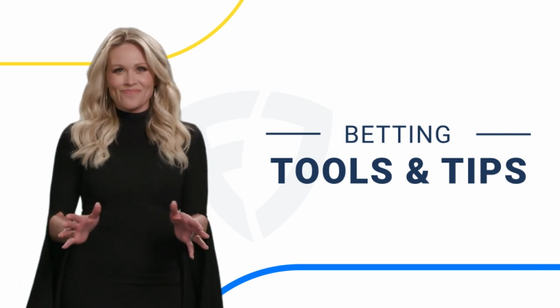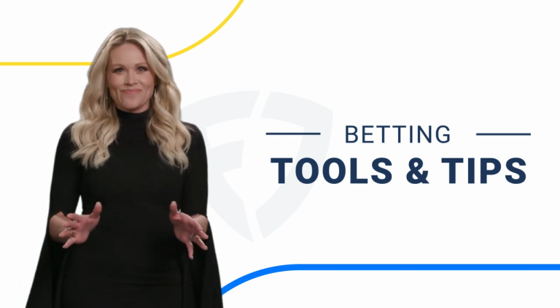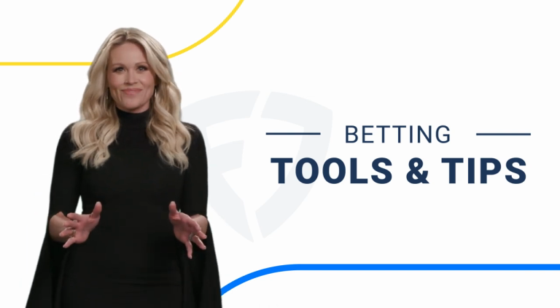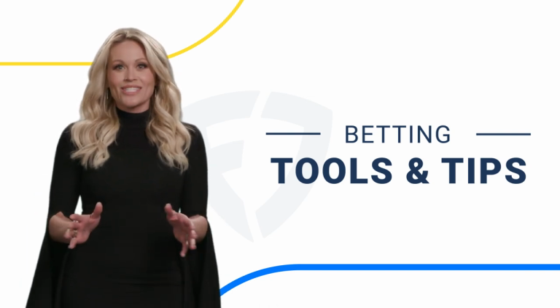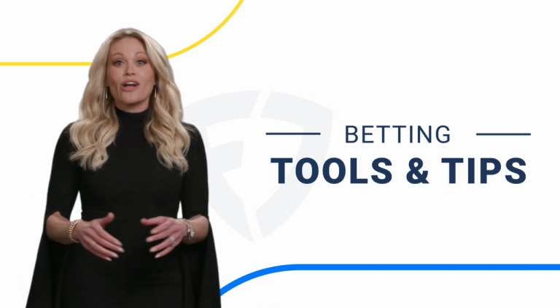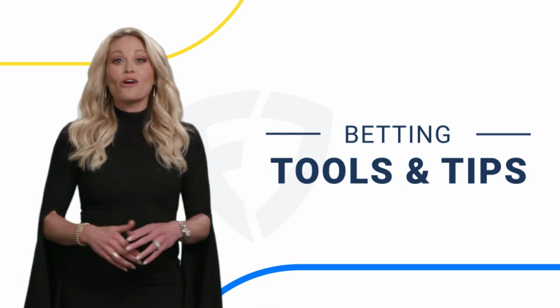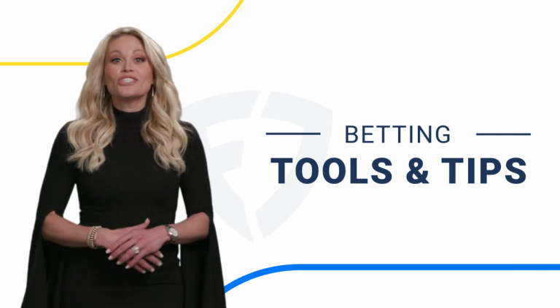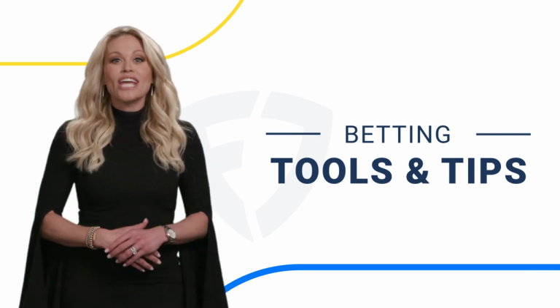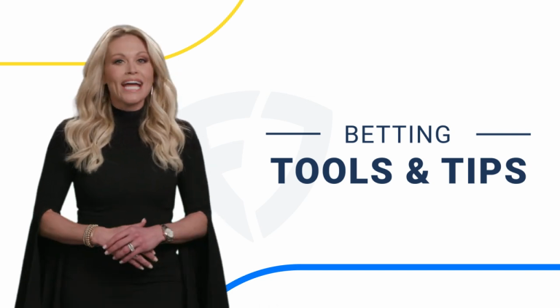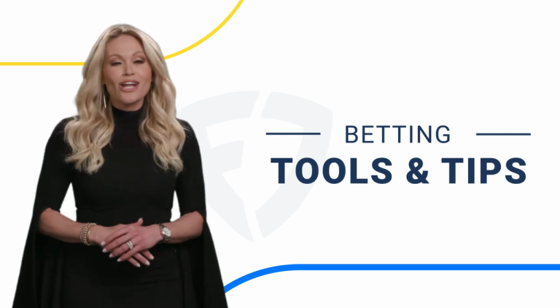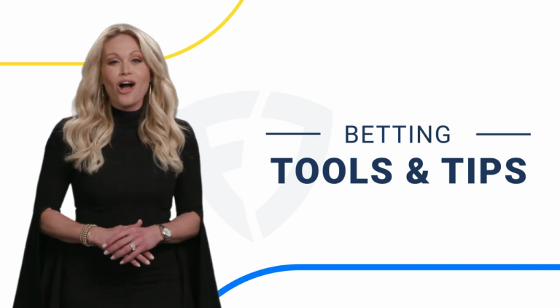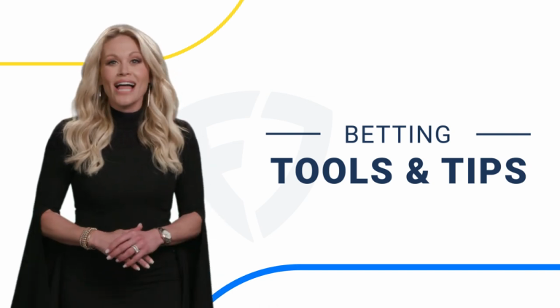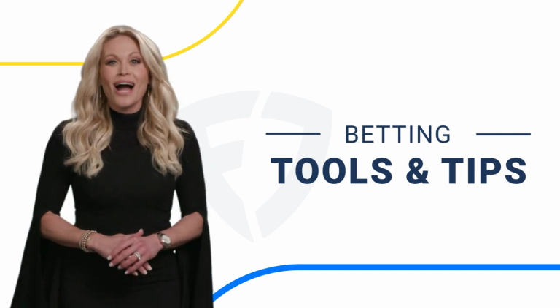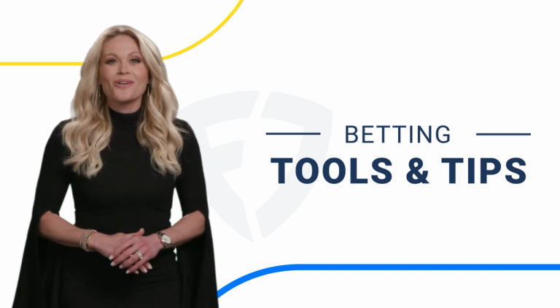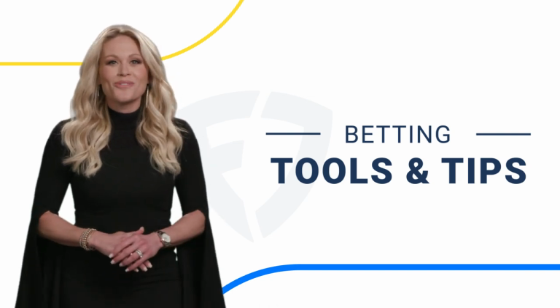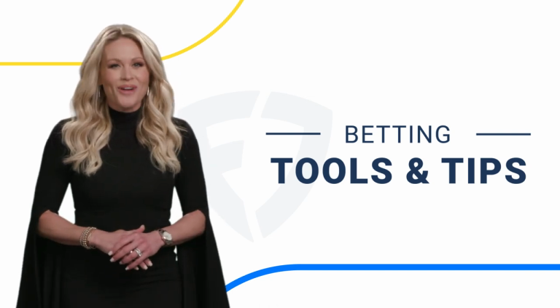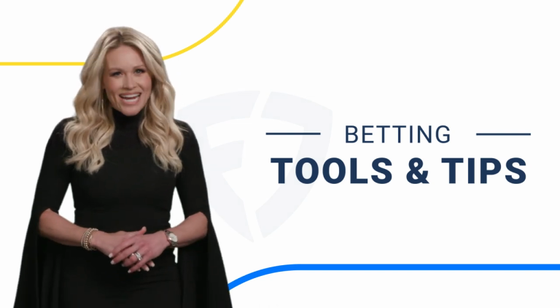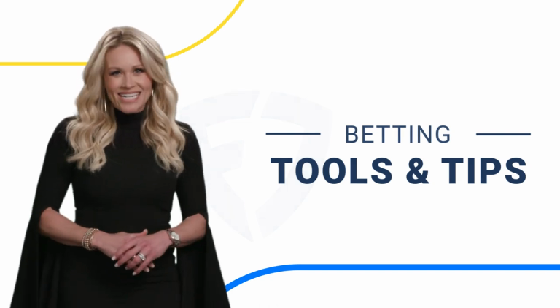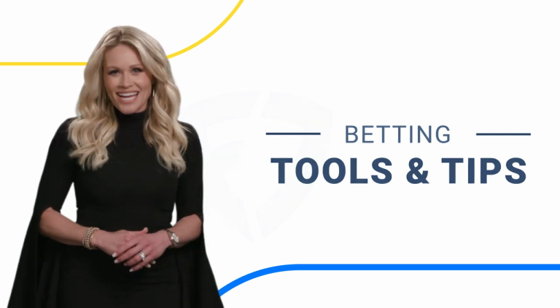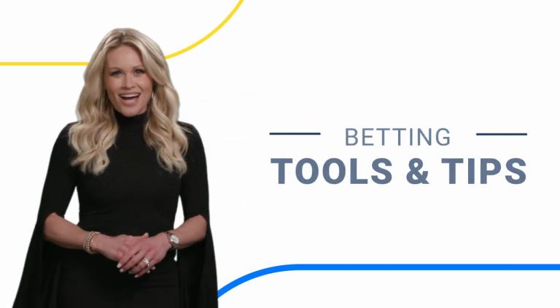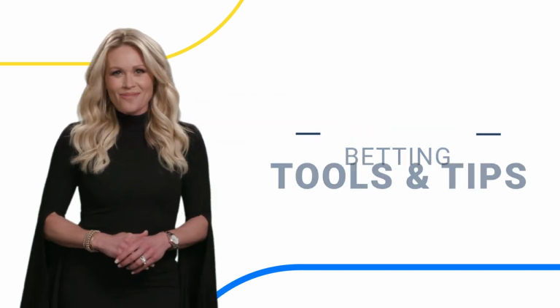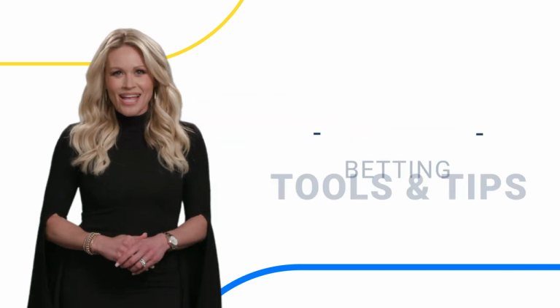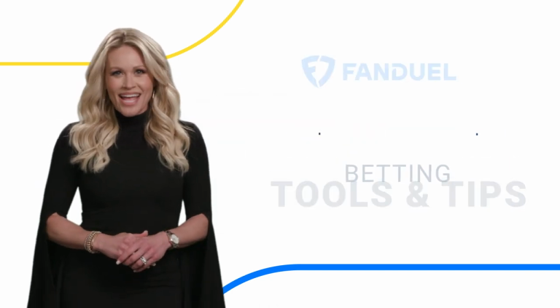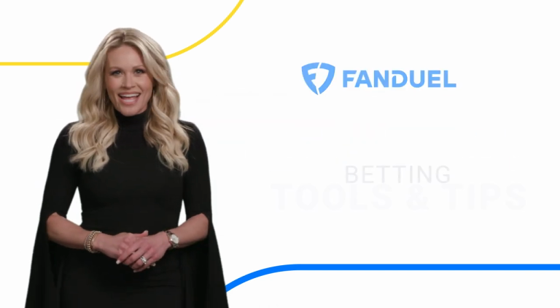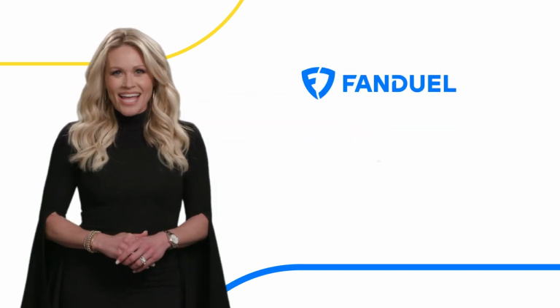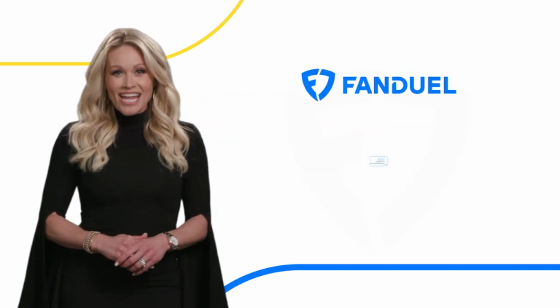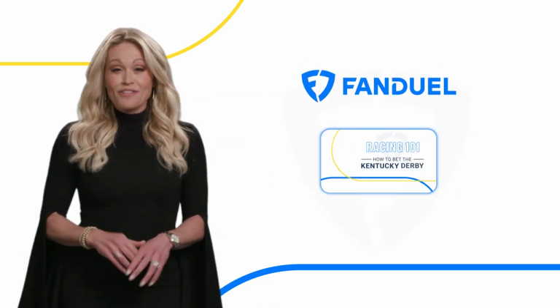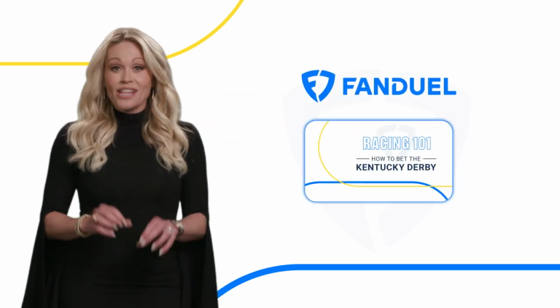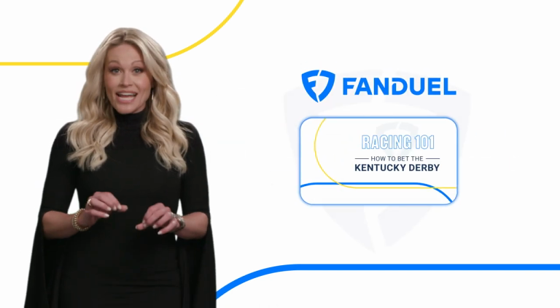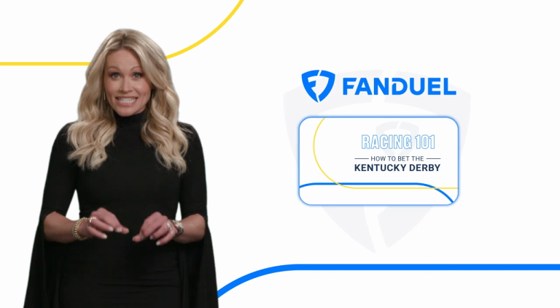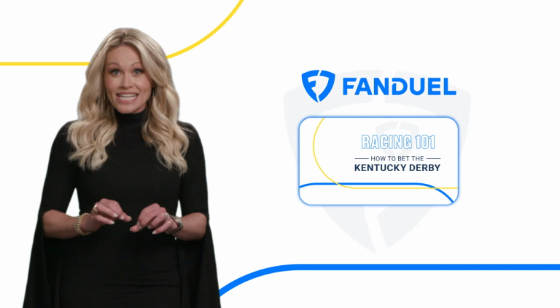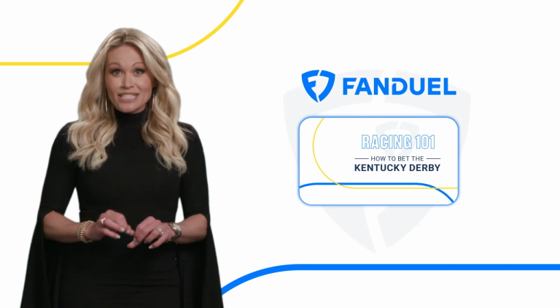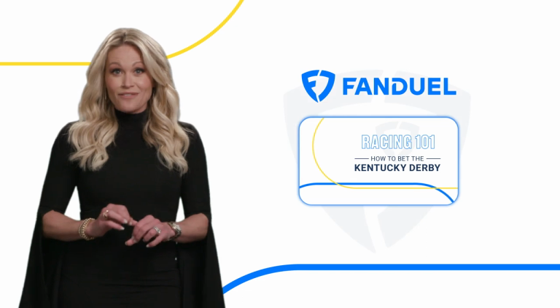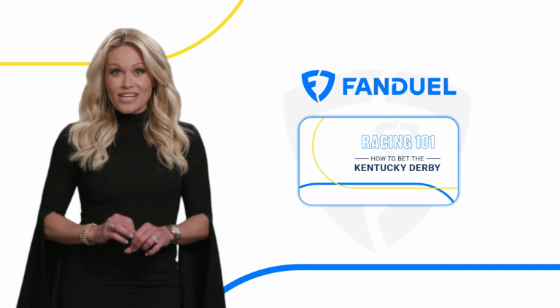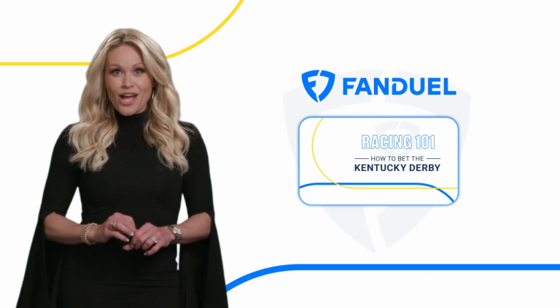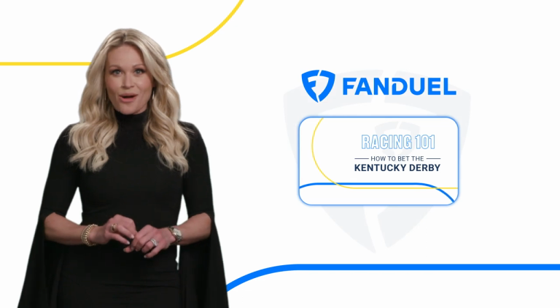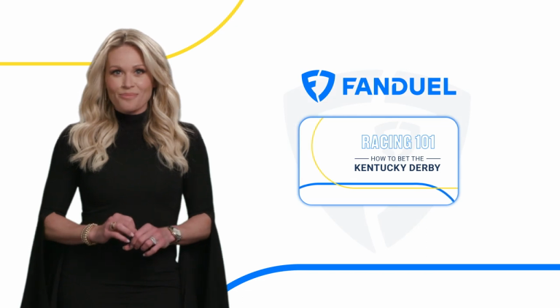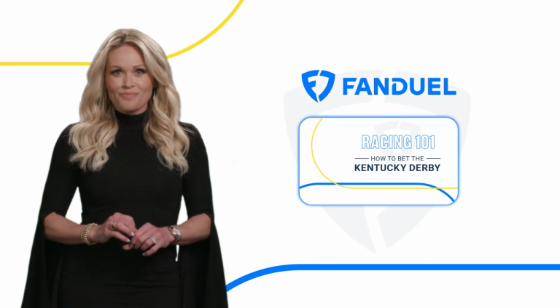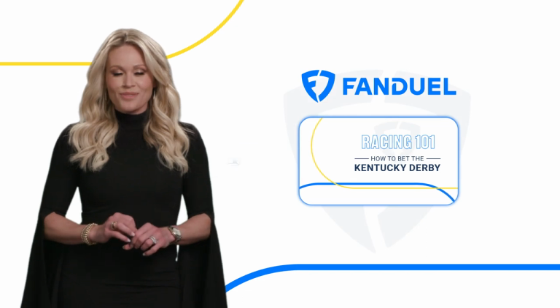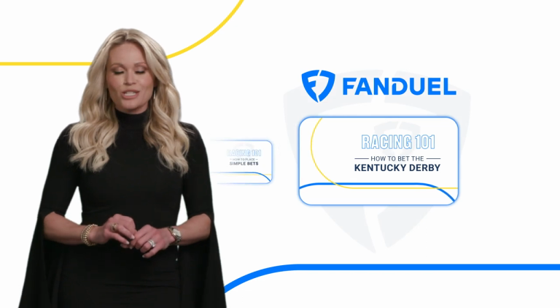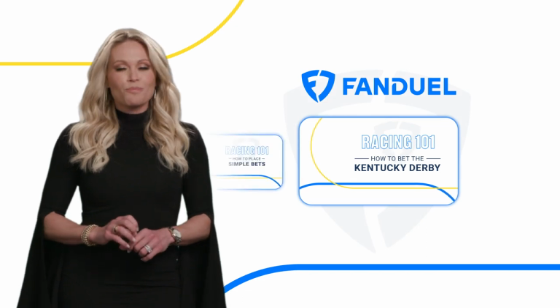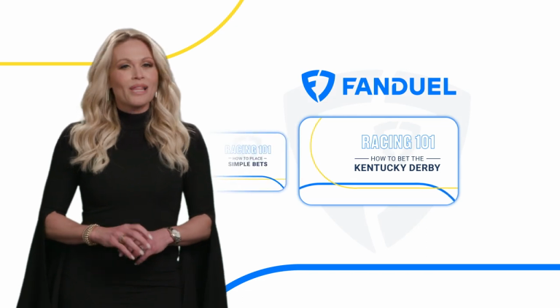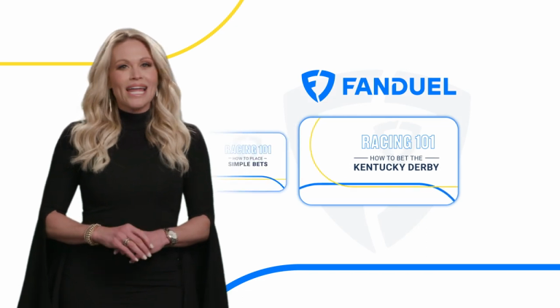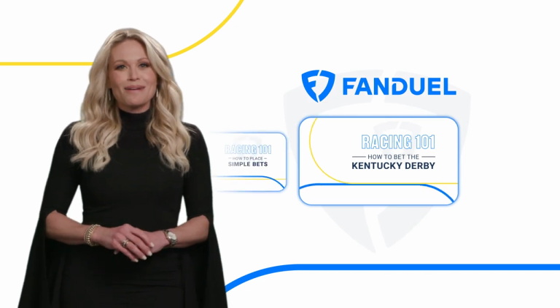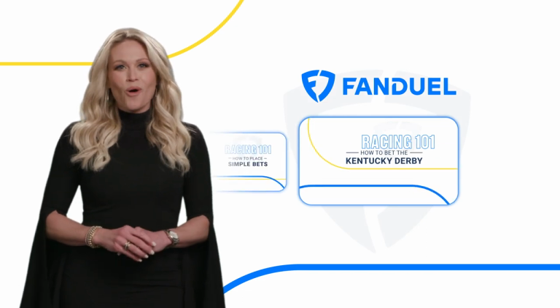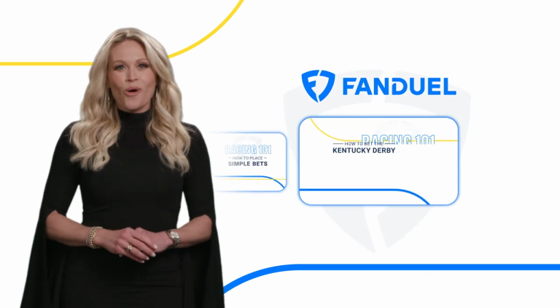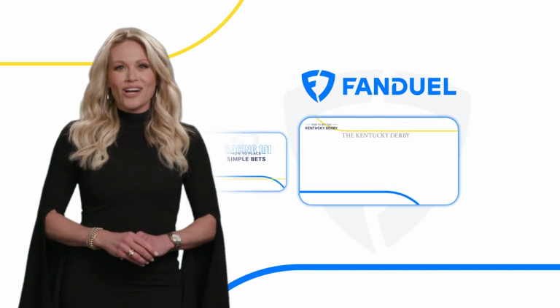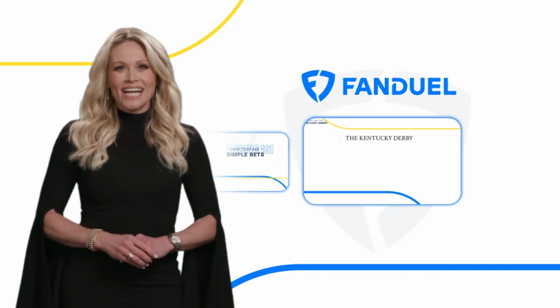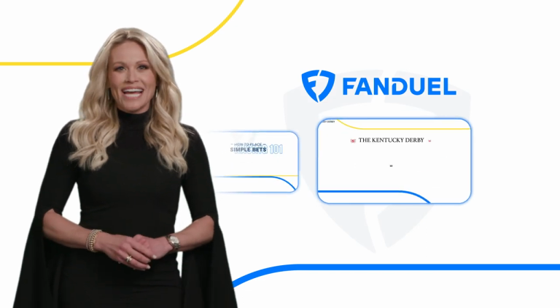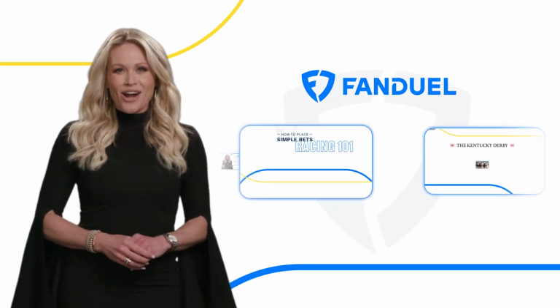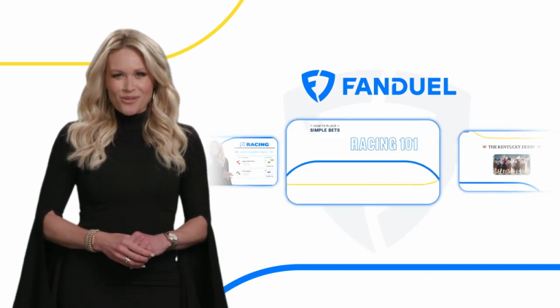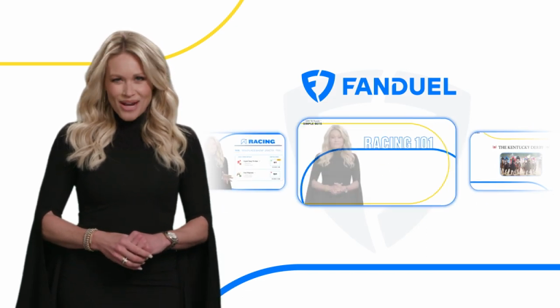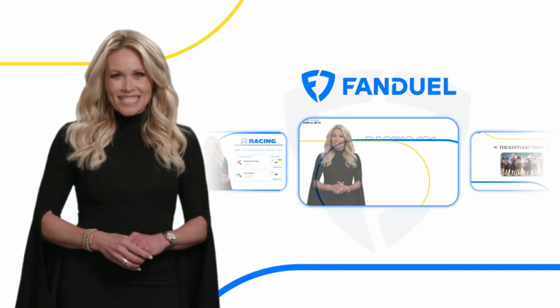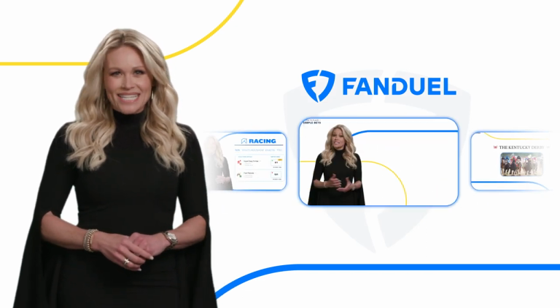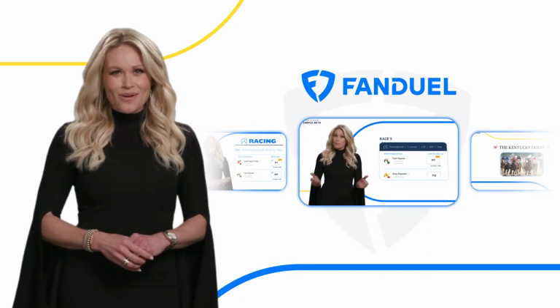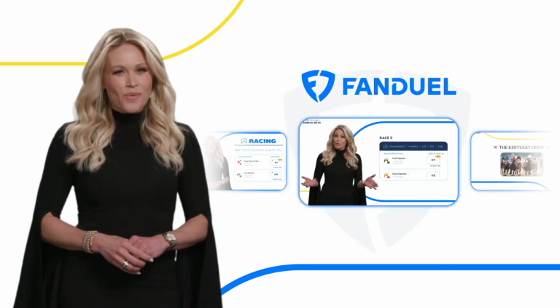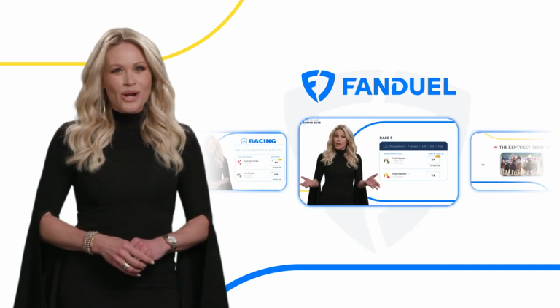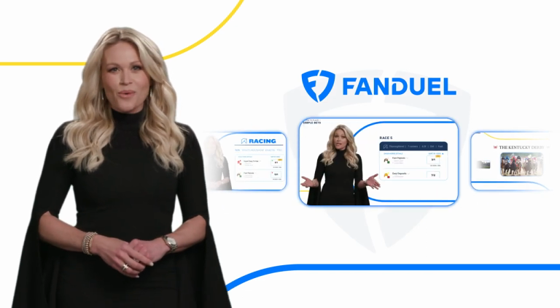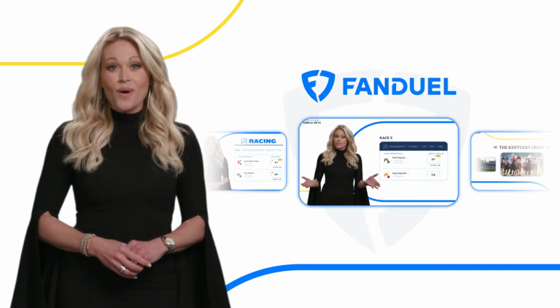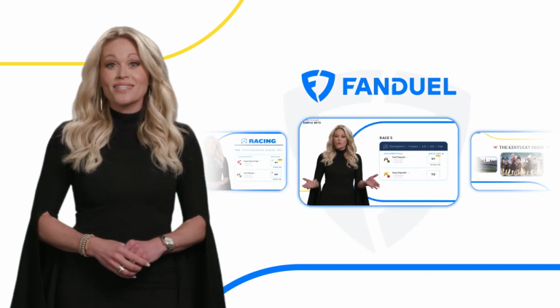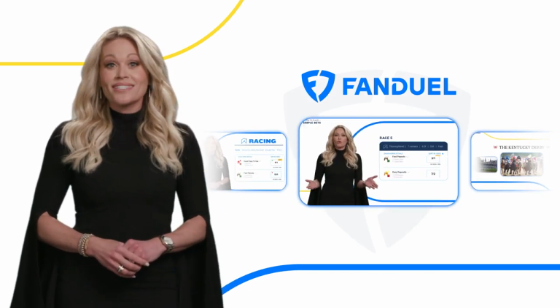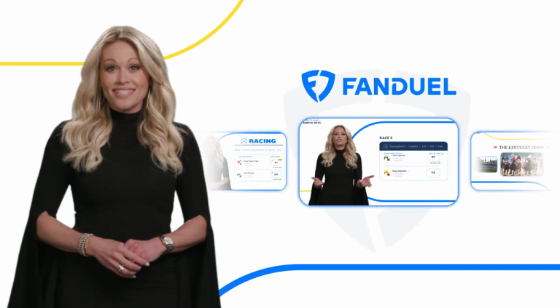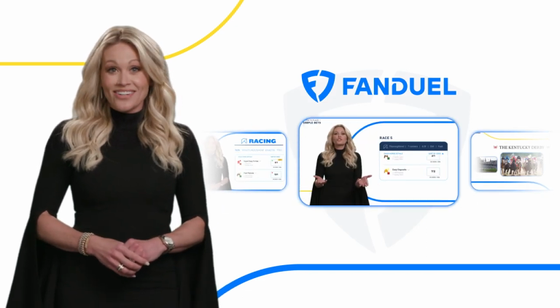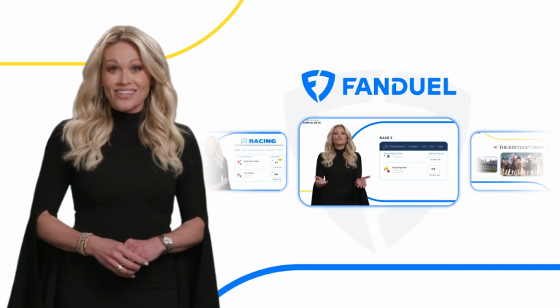So go check it all out right now. And if you liked this video, there's plenty more in our Racing 101 series.